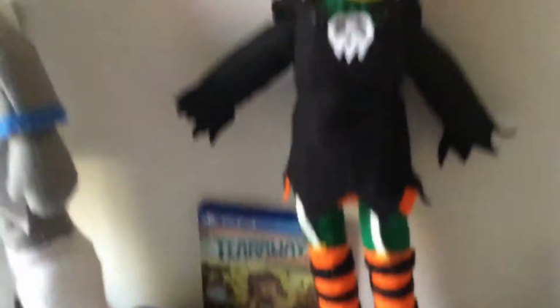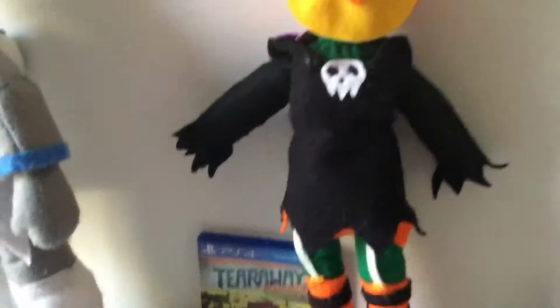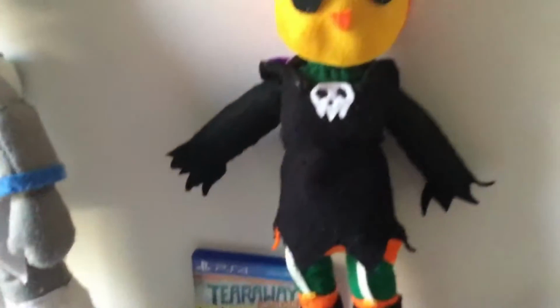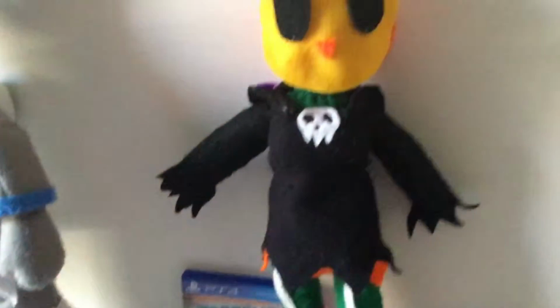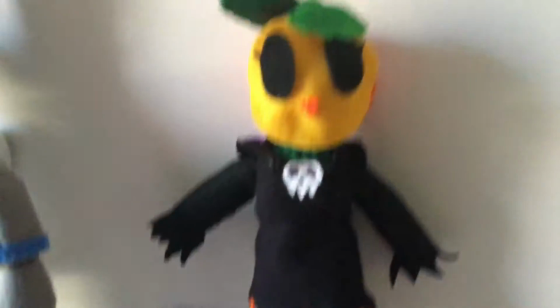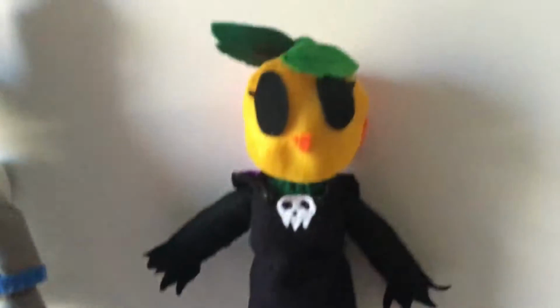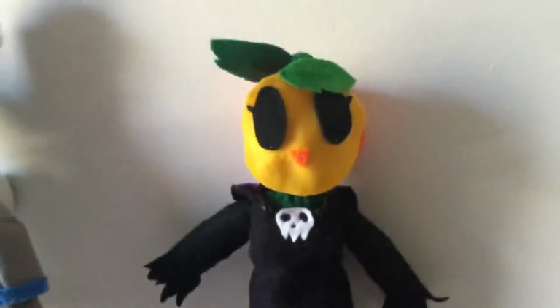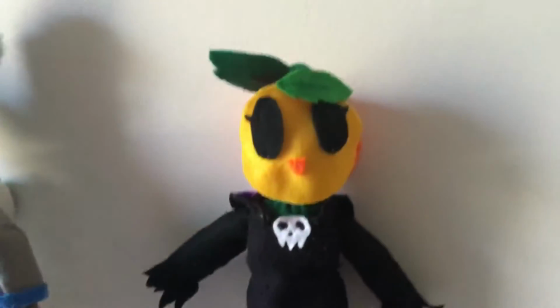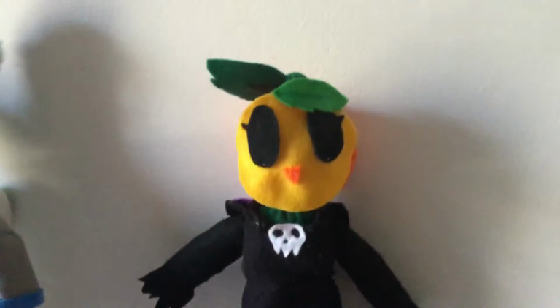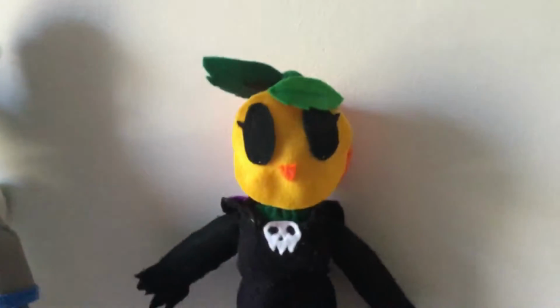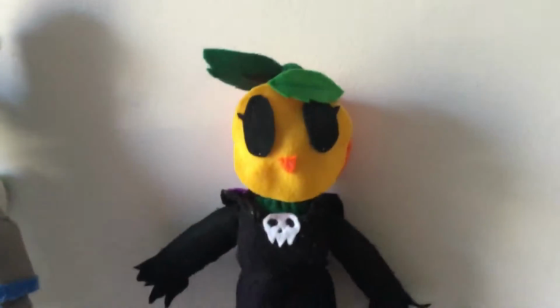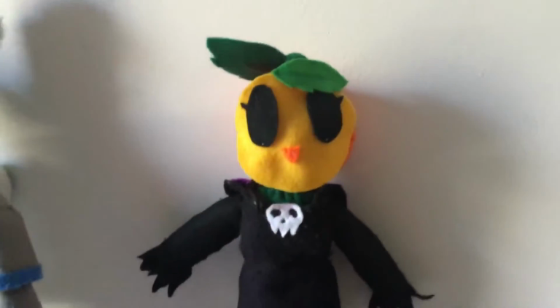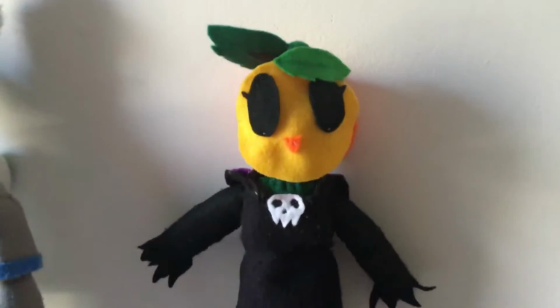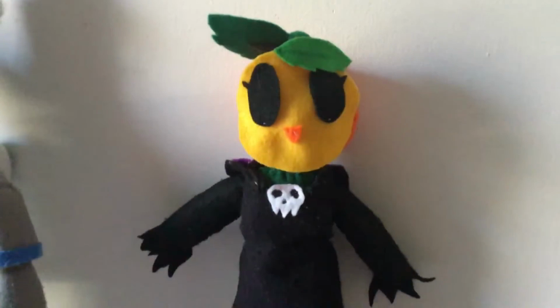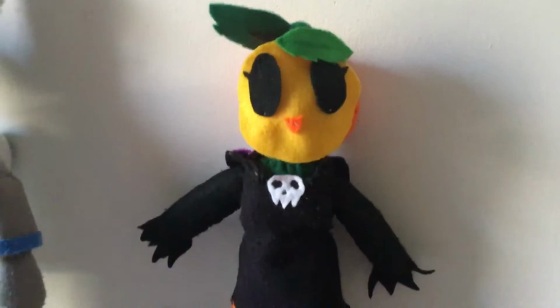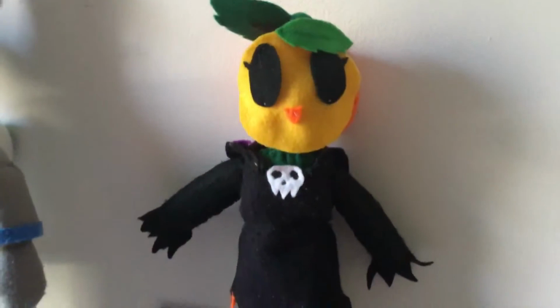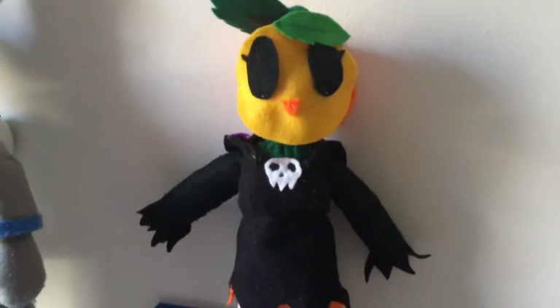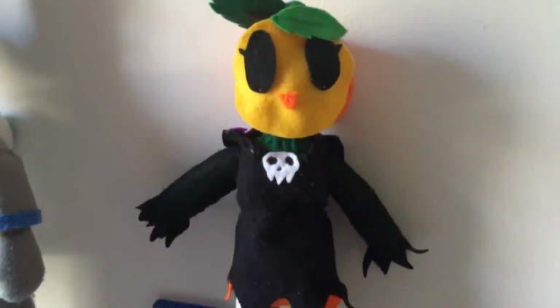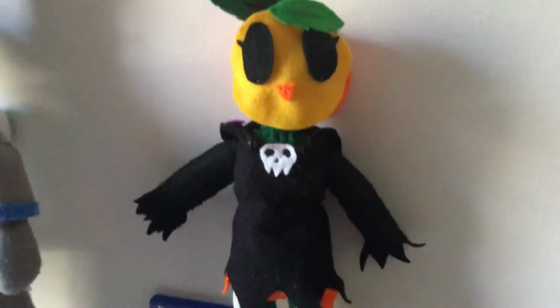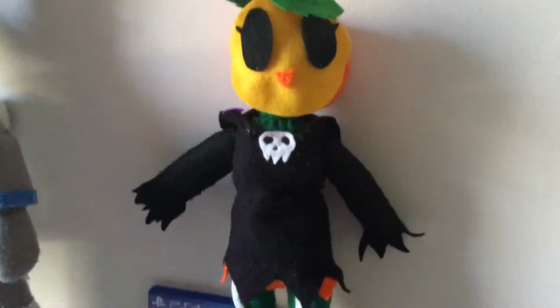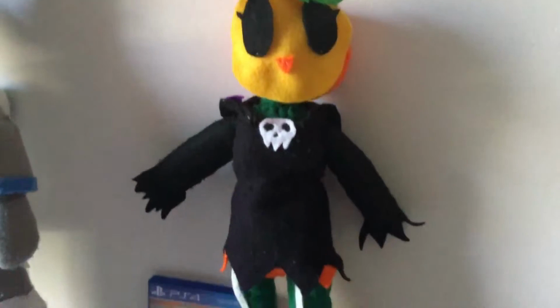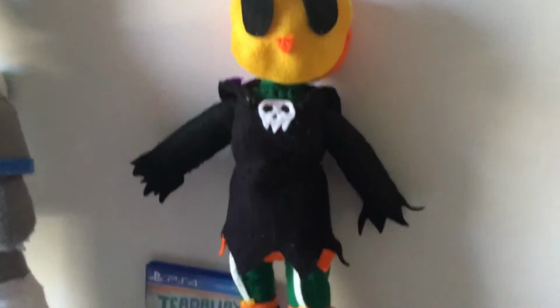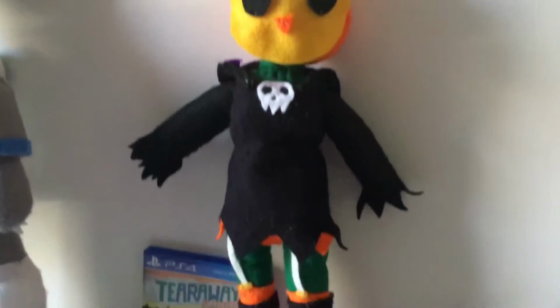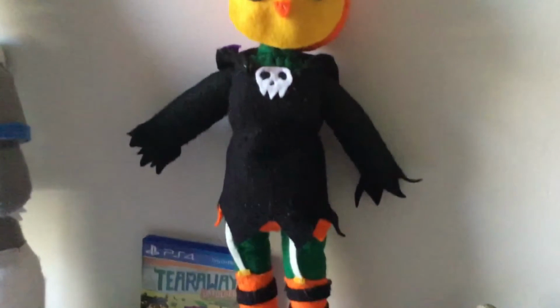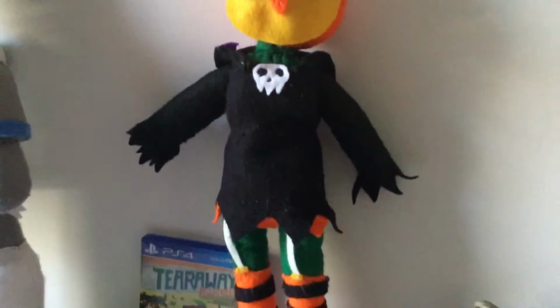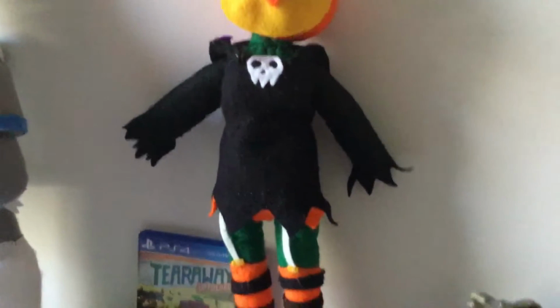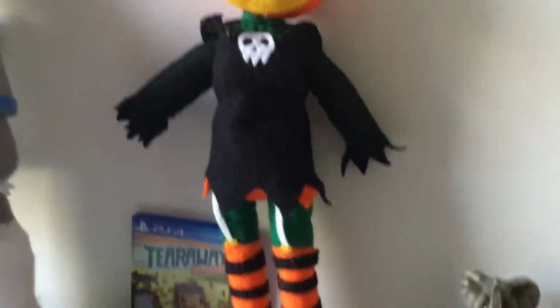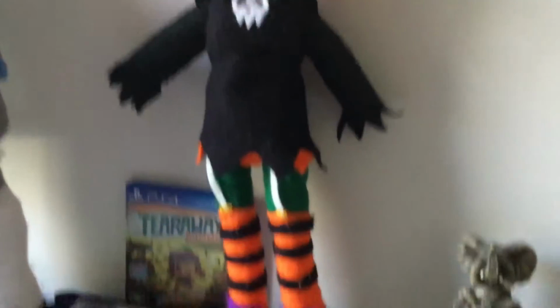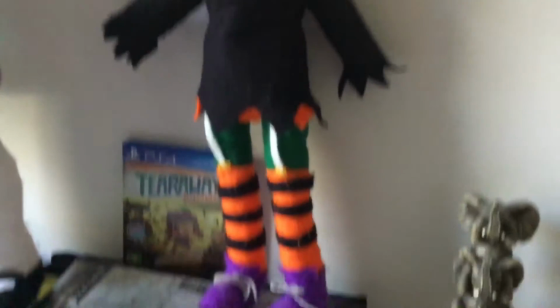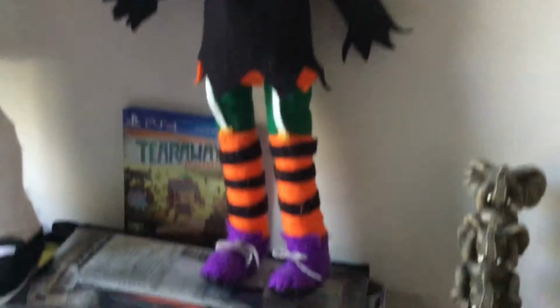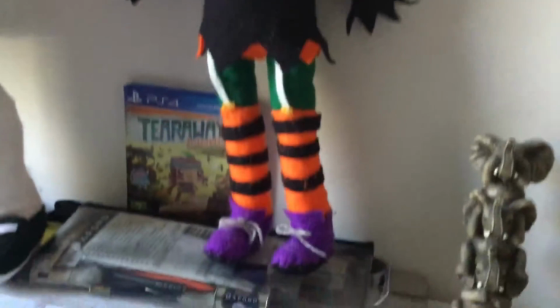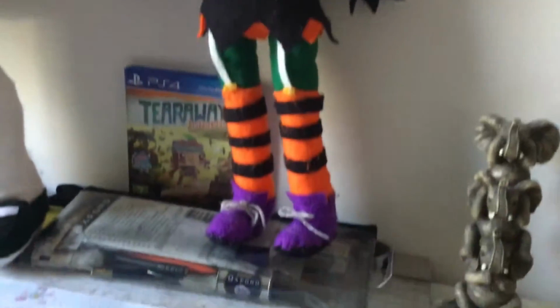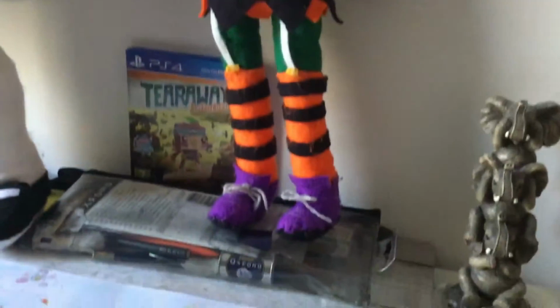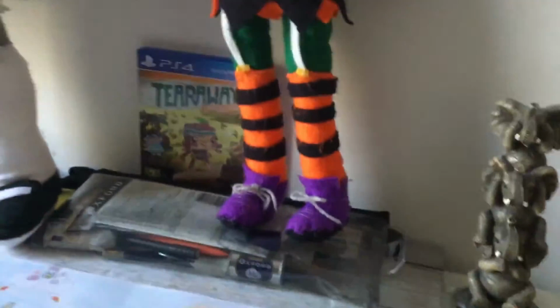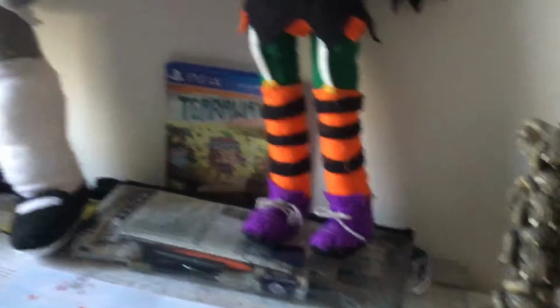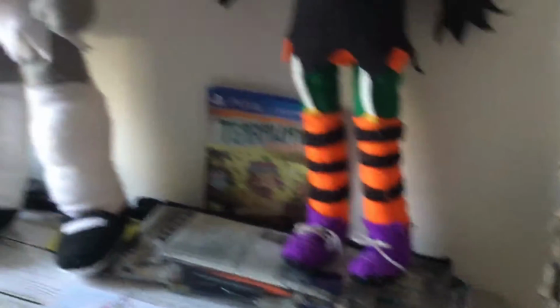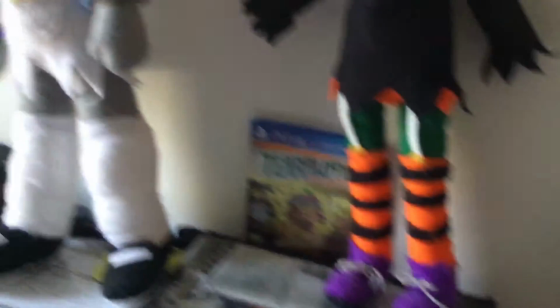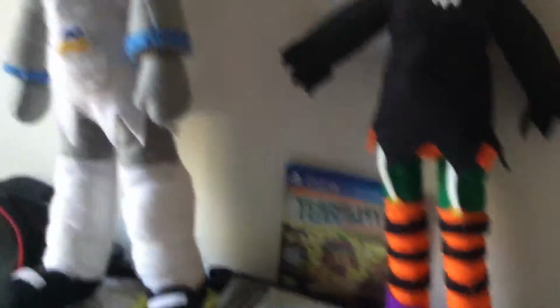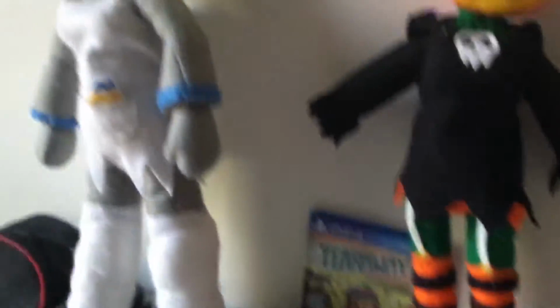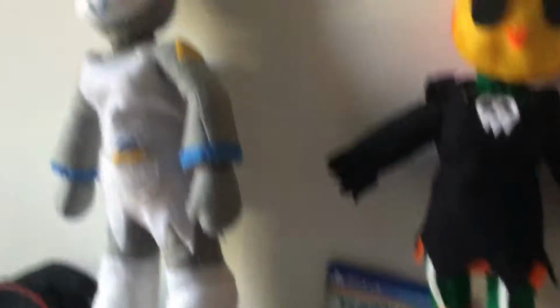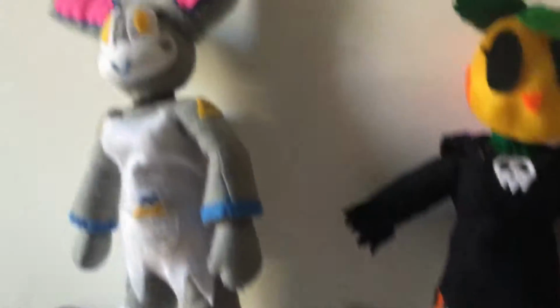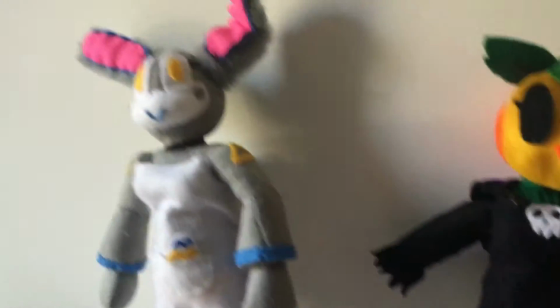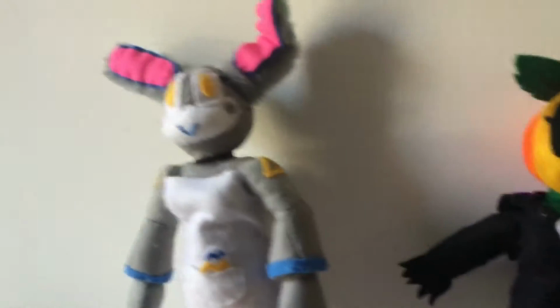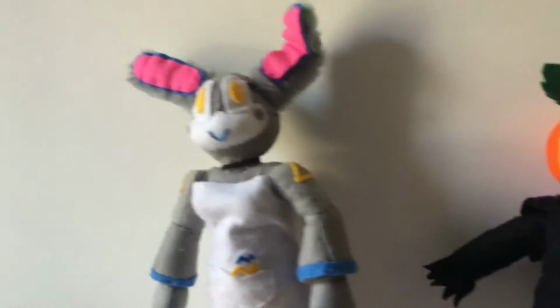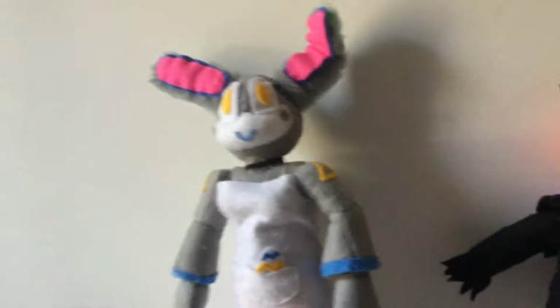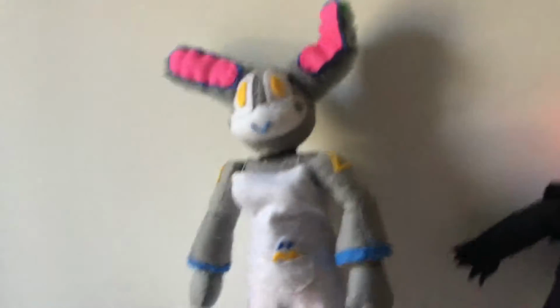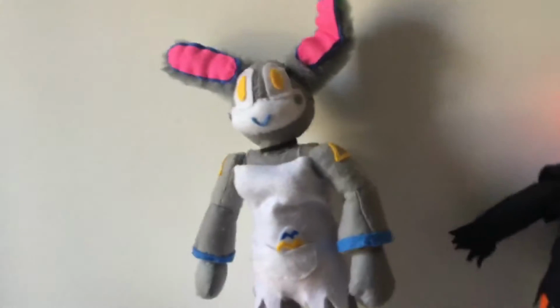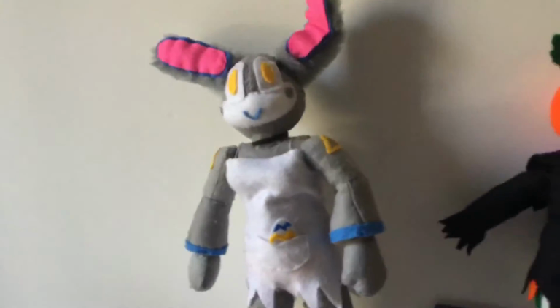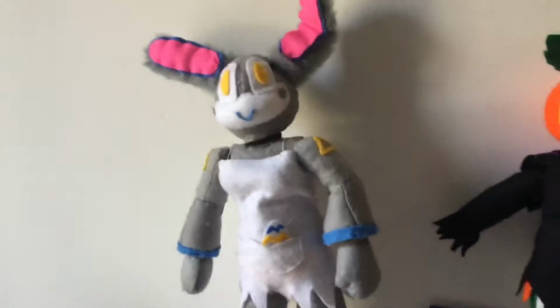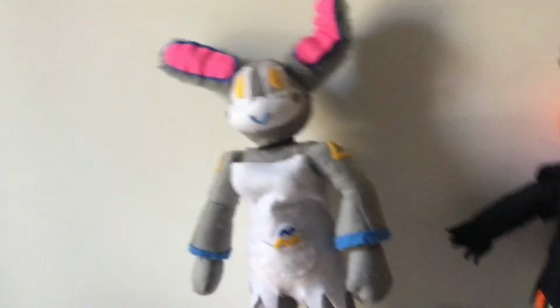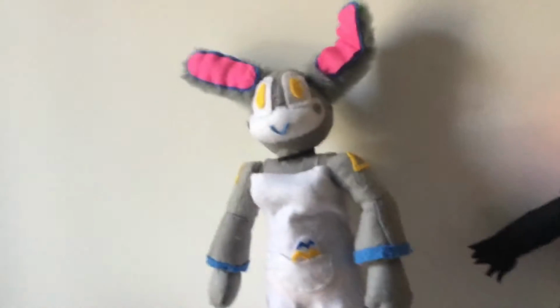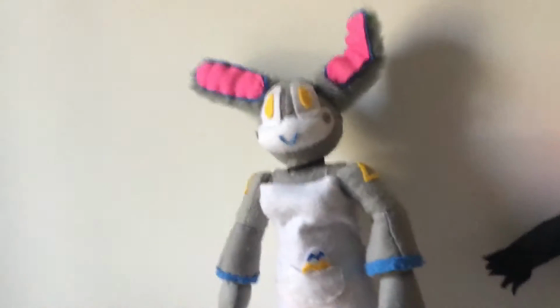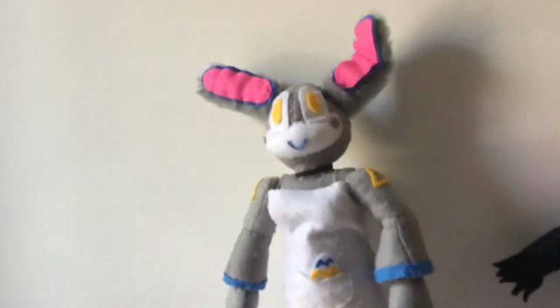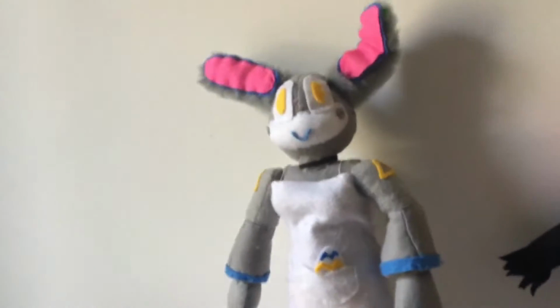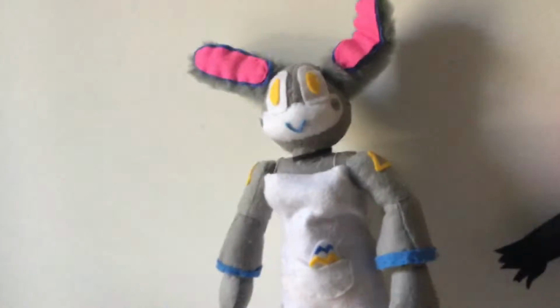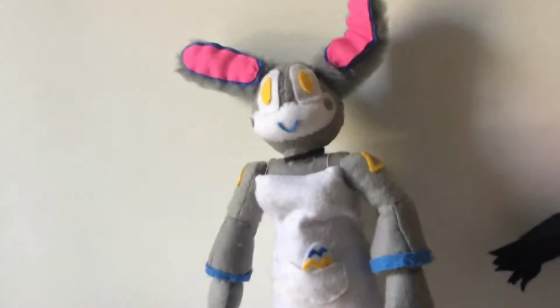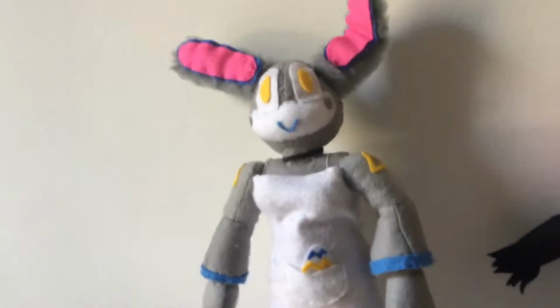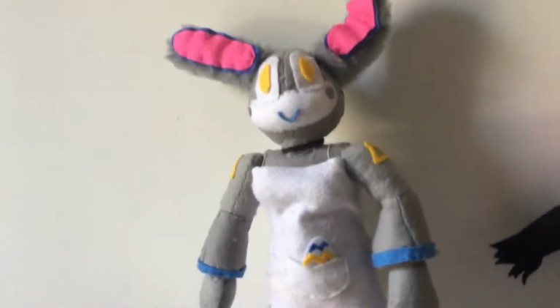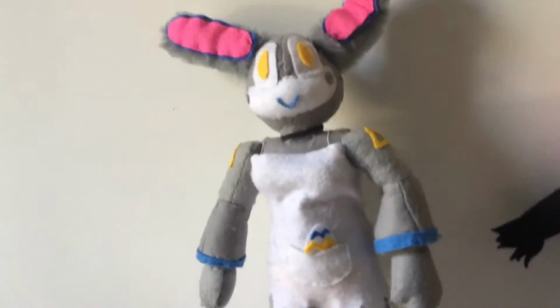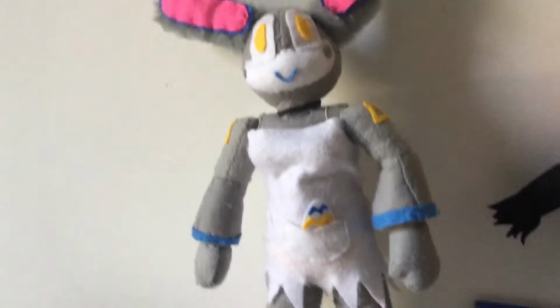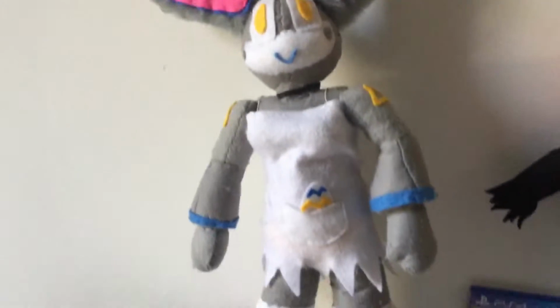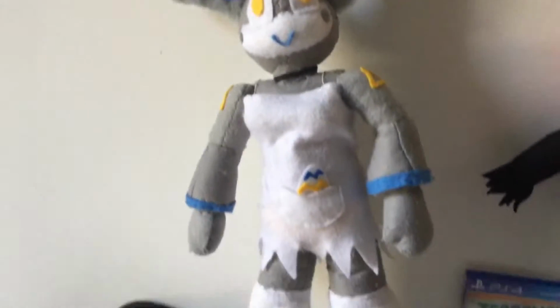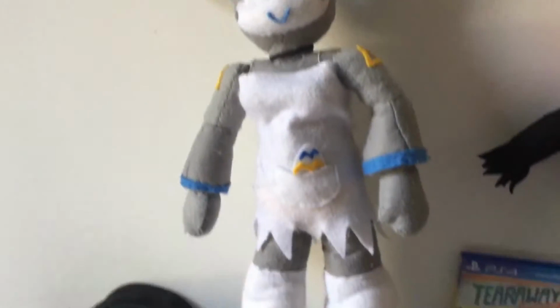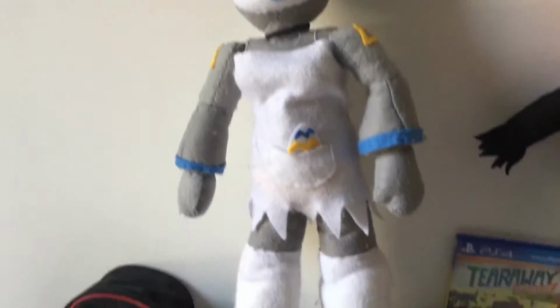So here's my Easter form pumpkin patch character, and here's my Easter form wave character.